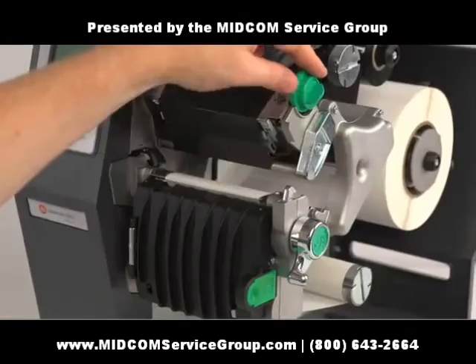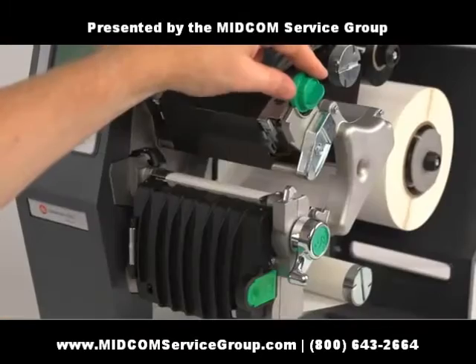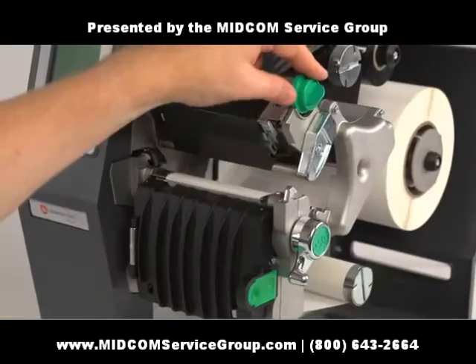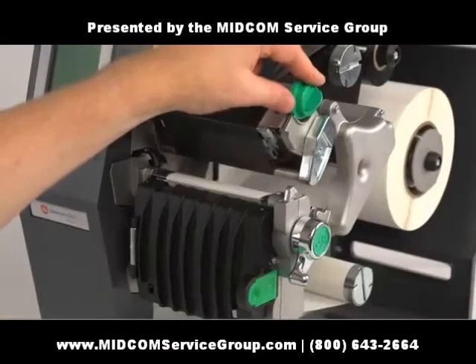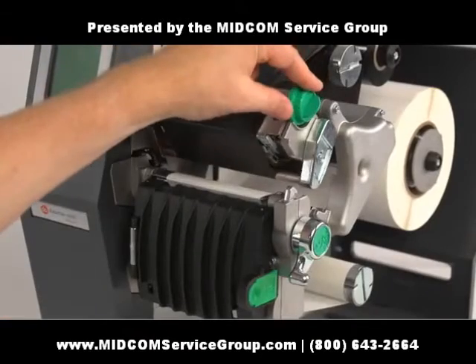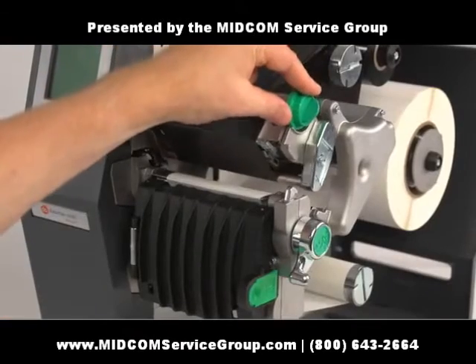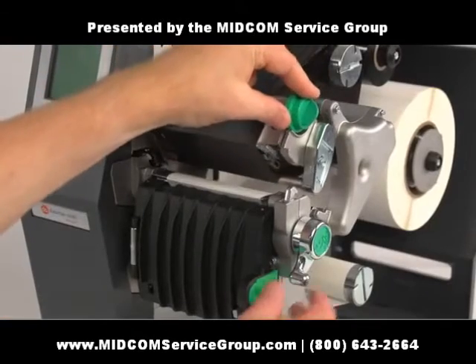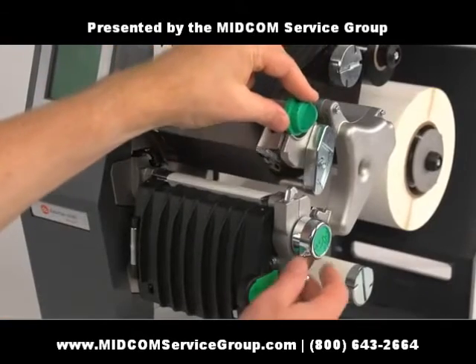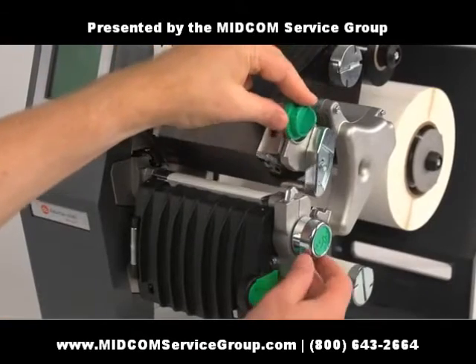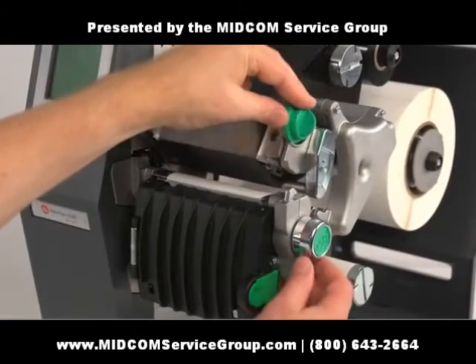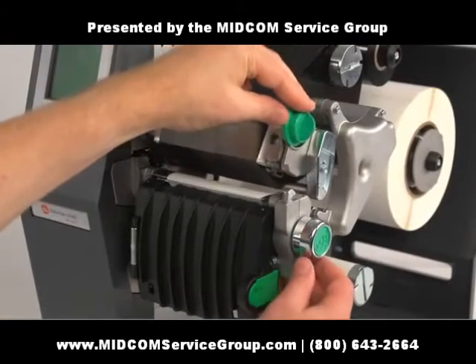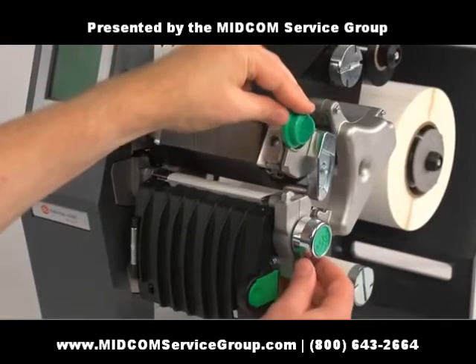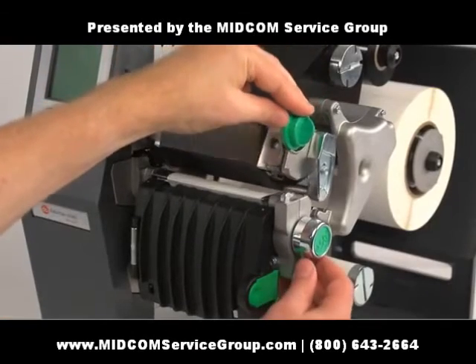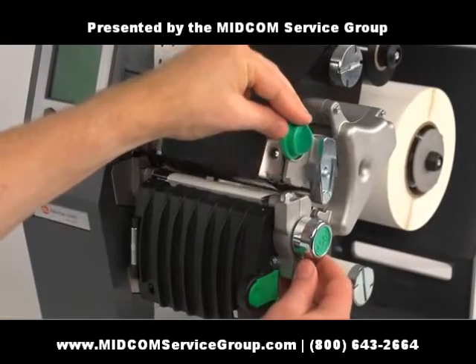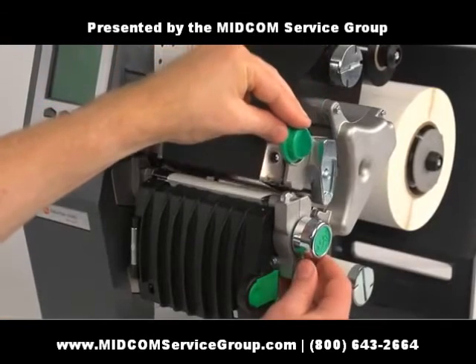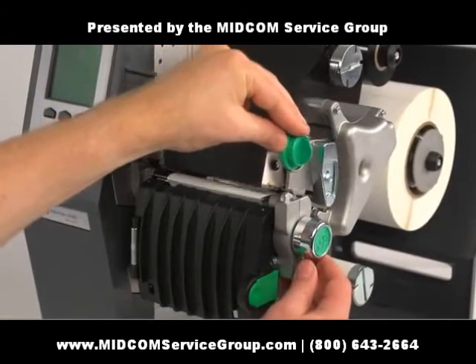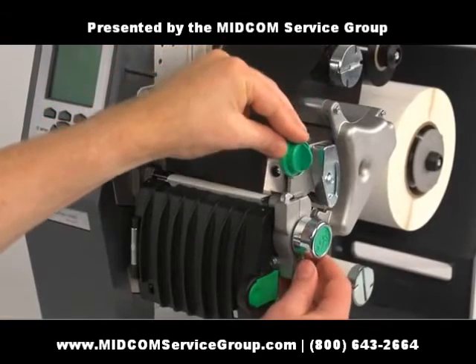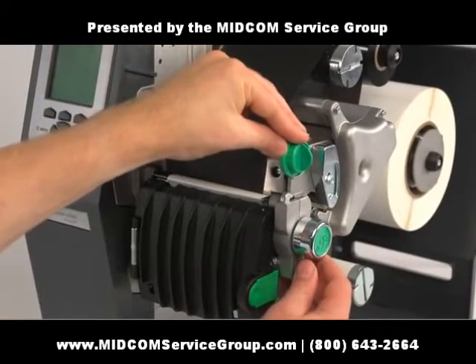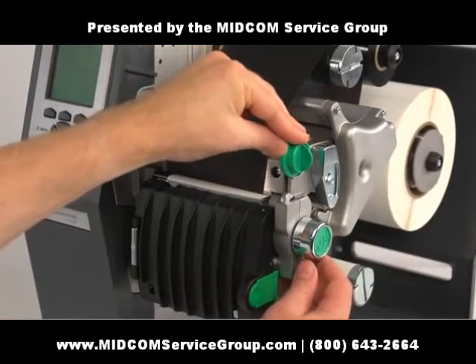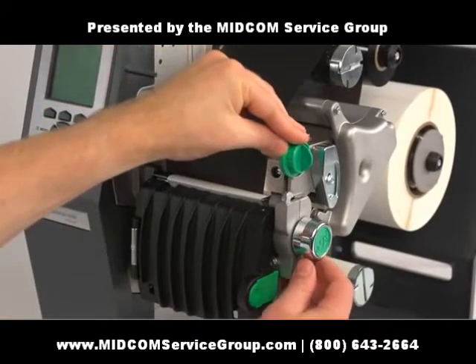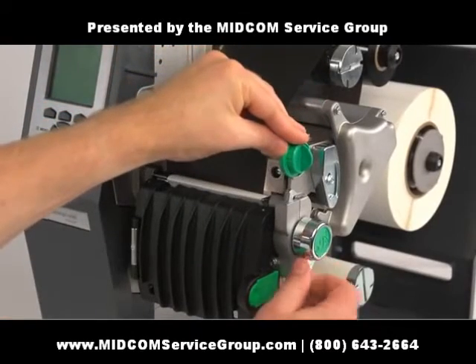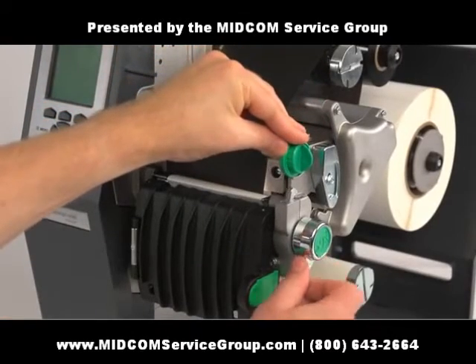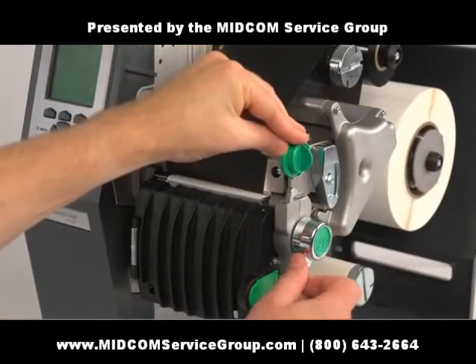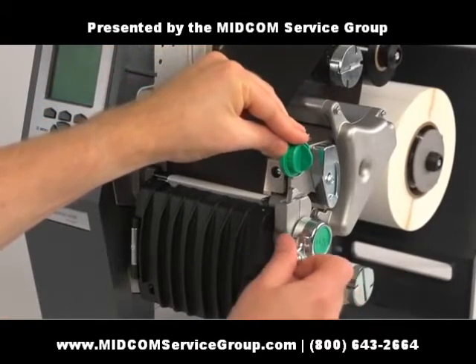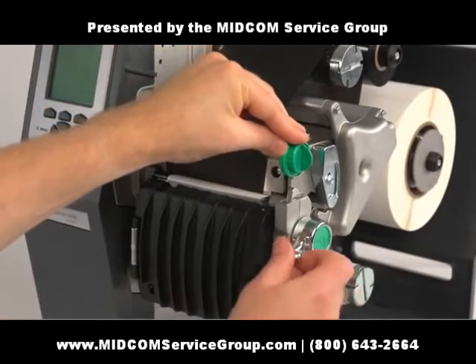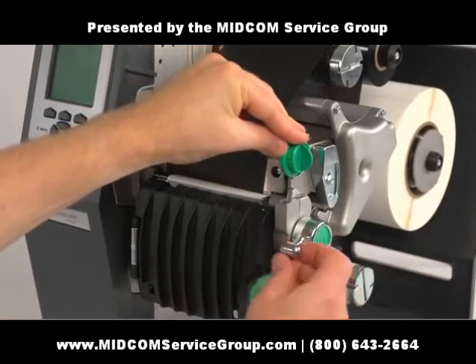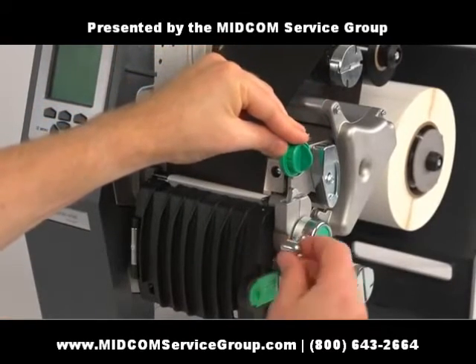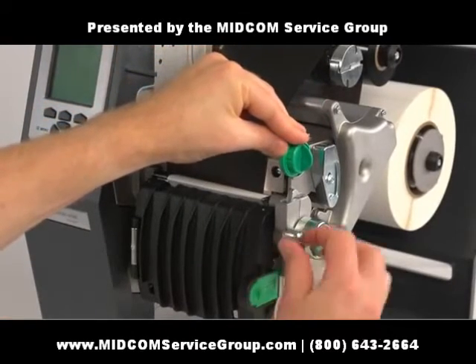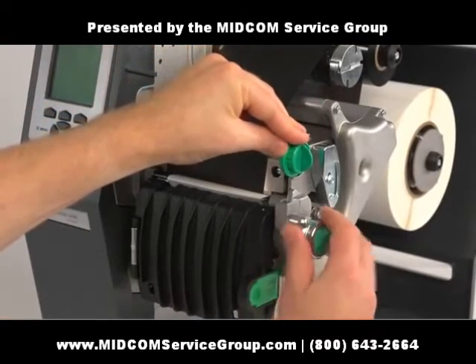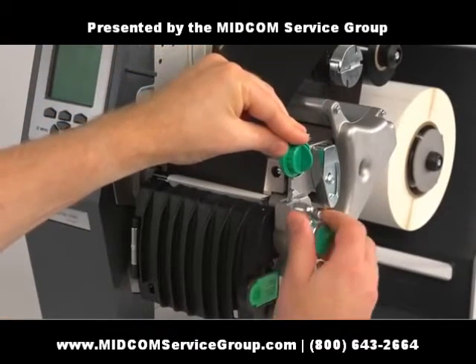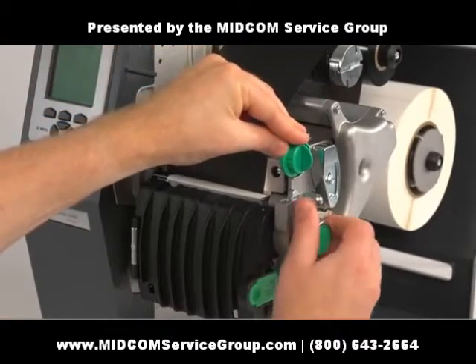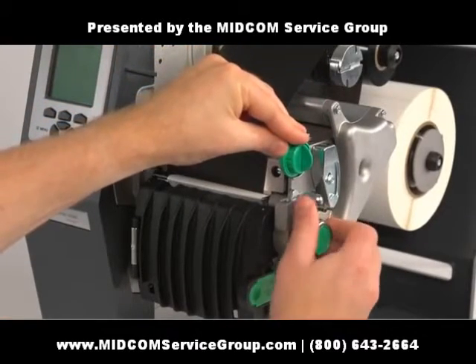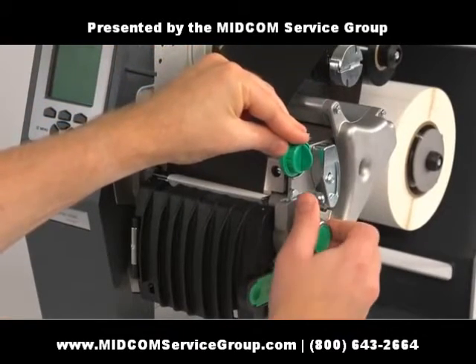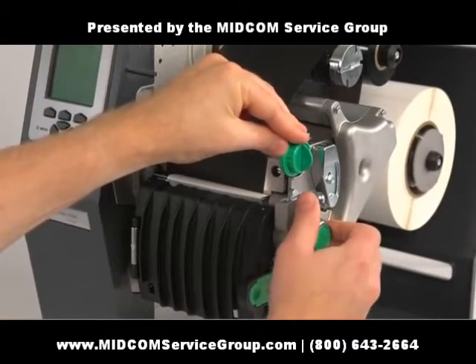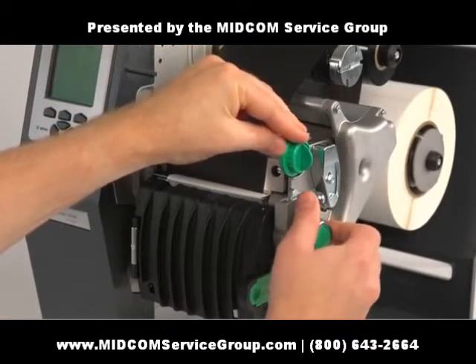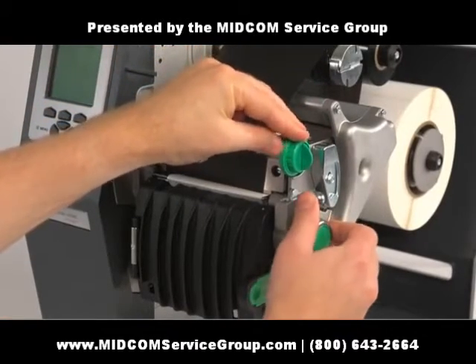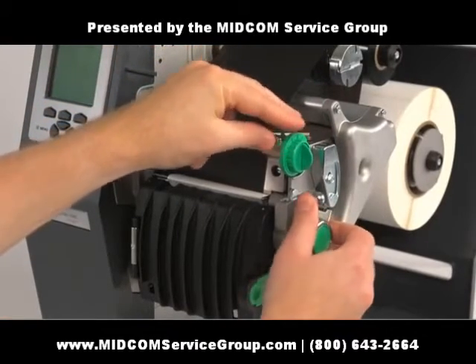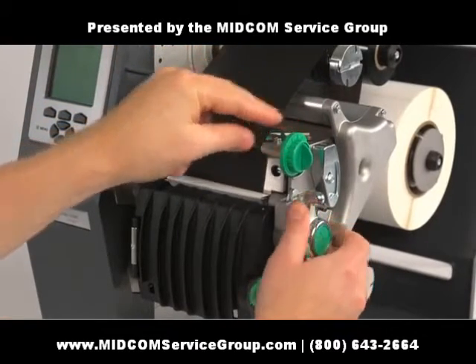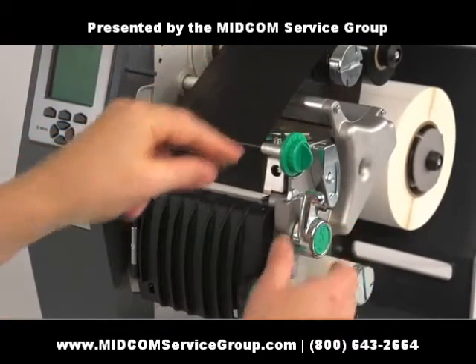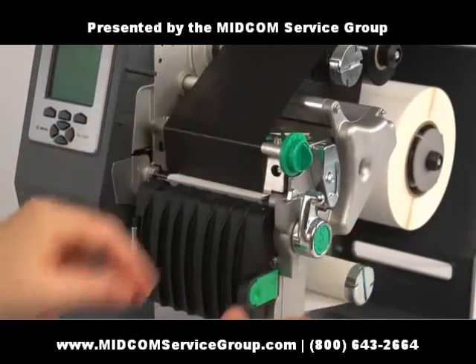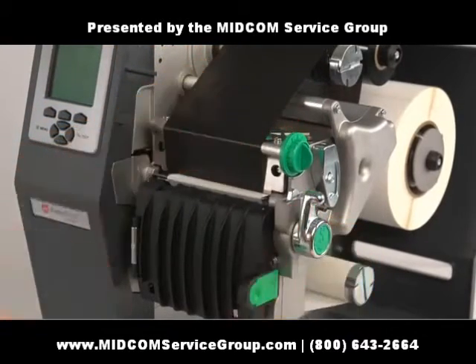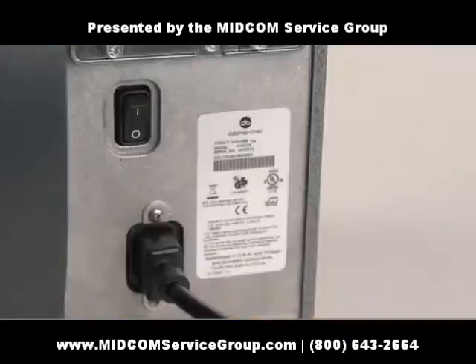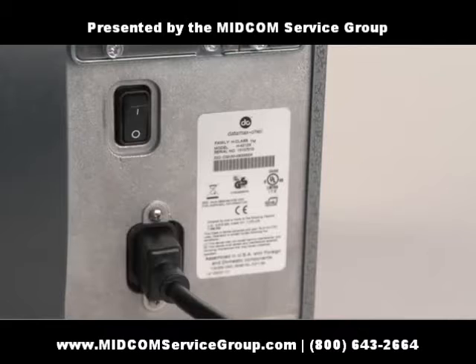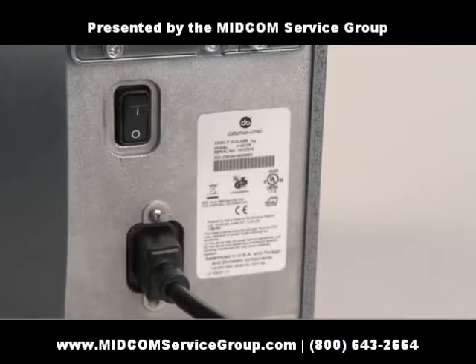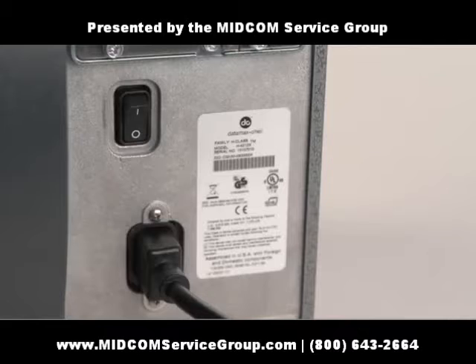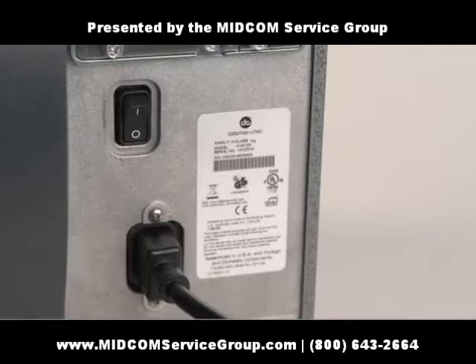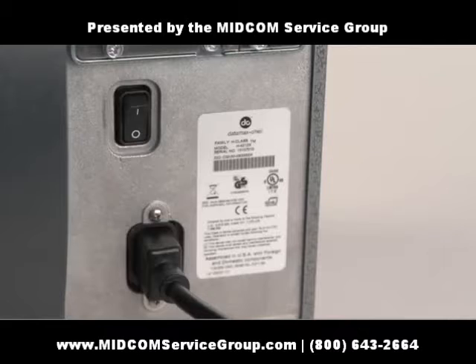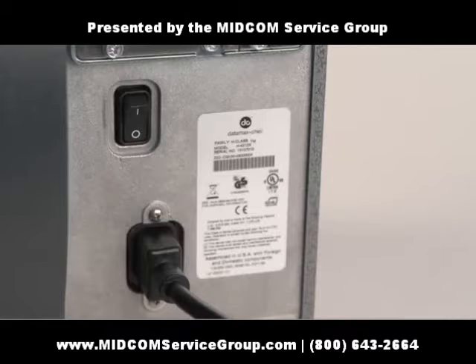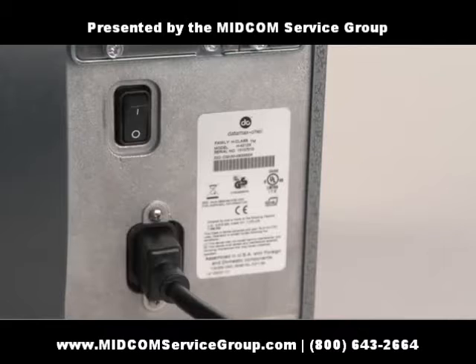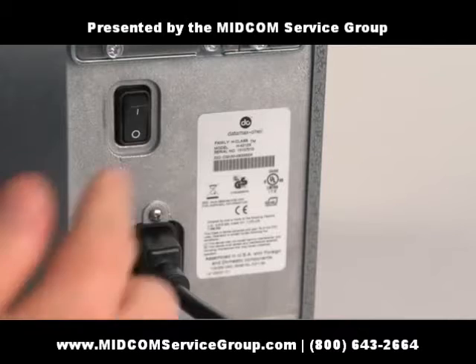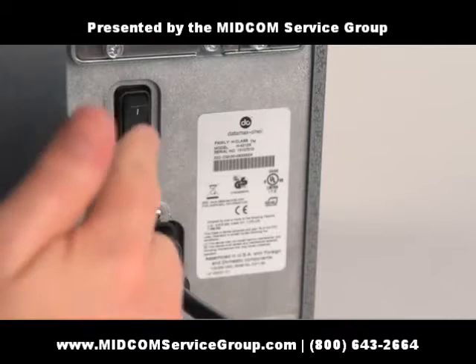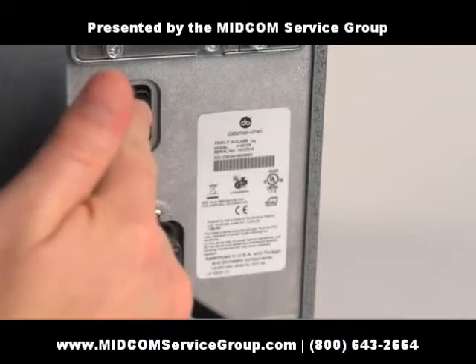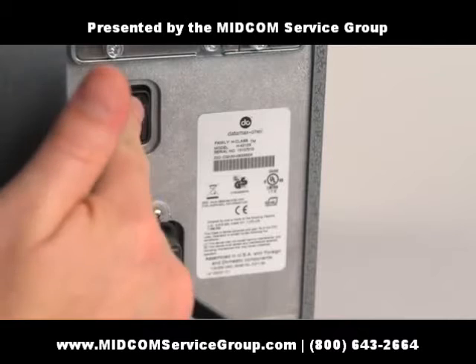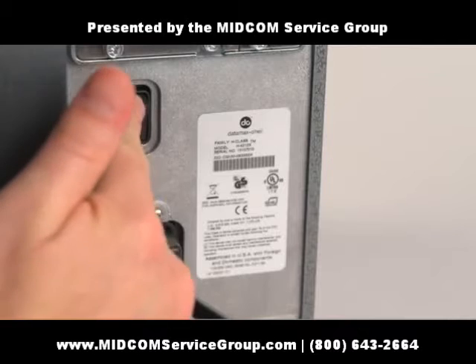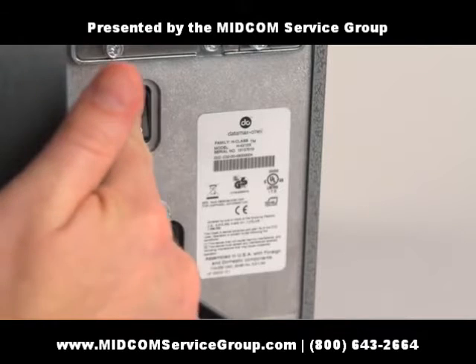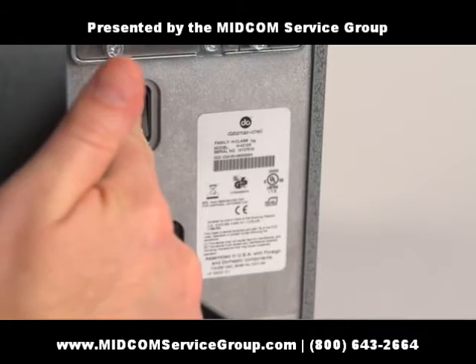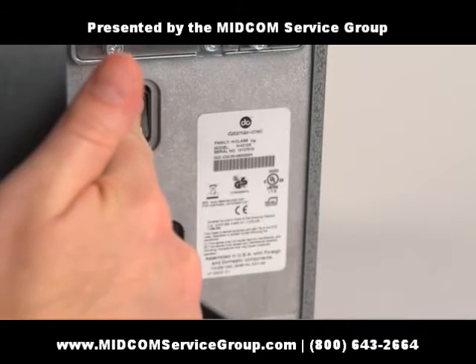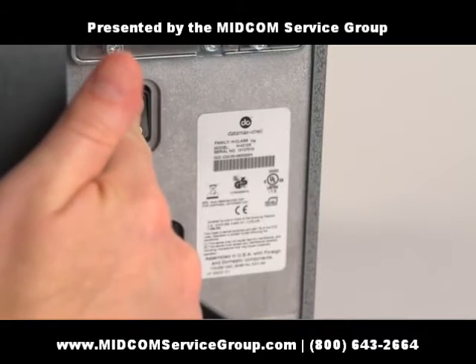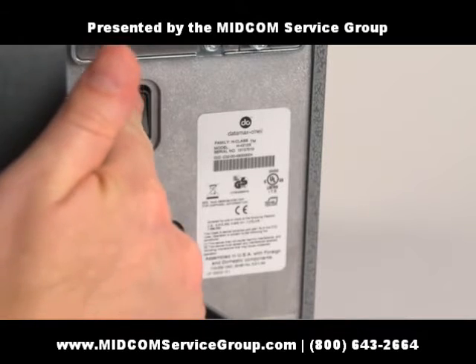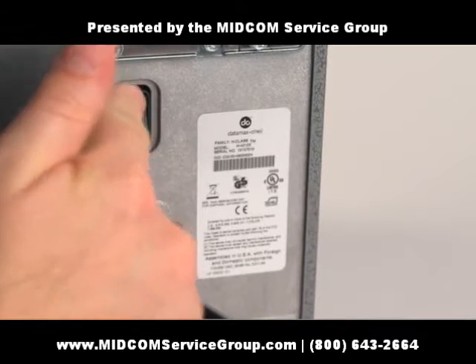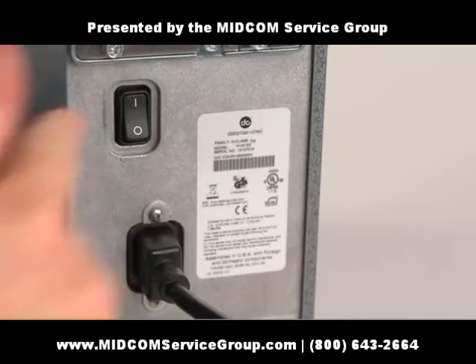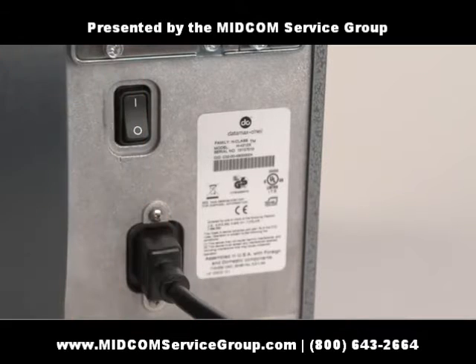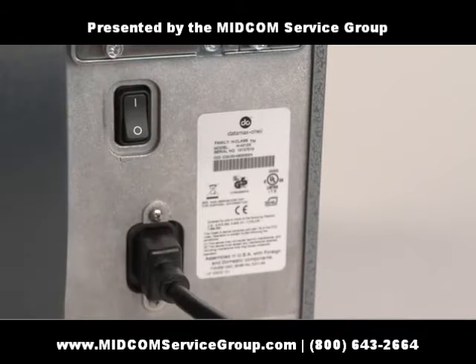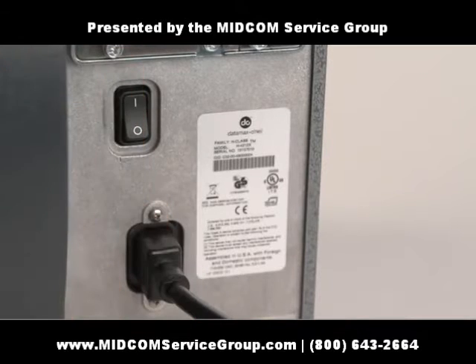Close the printhead and lock in place. Then turn your printer back on.